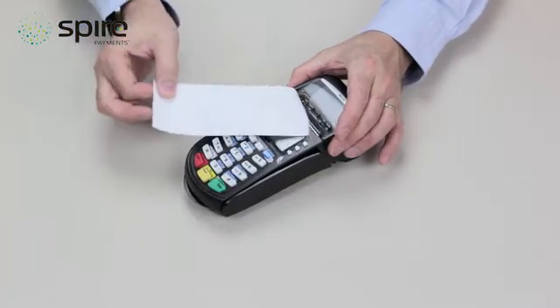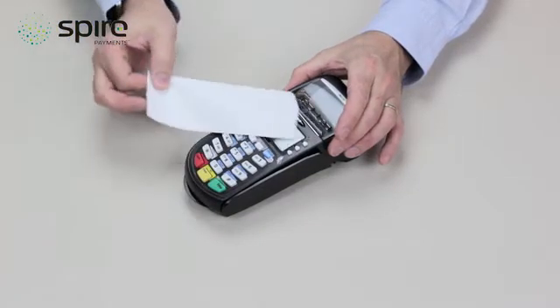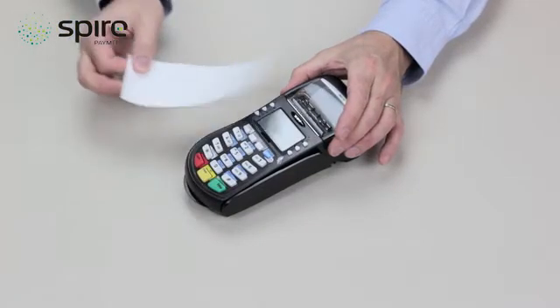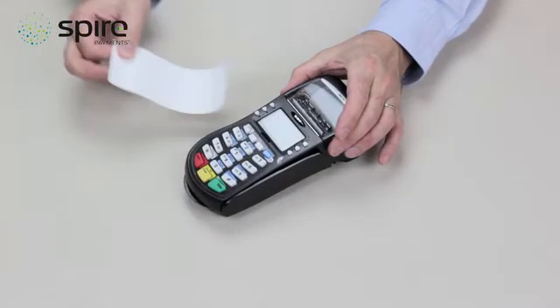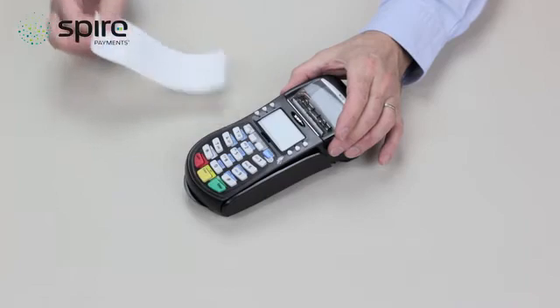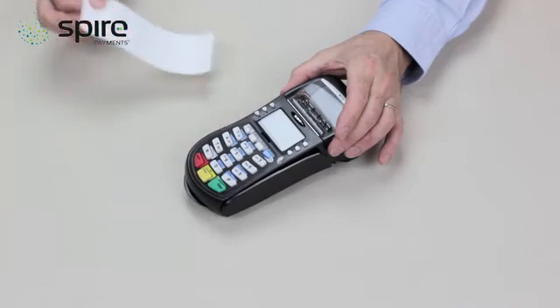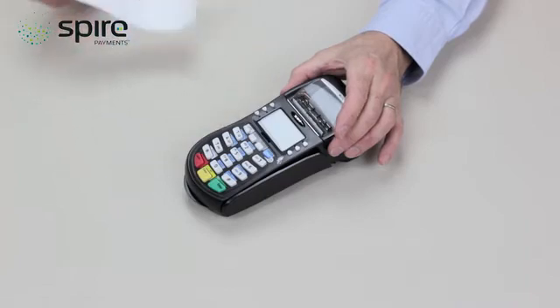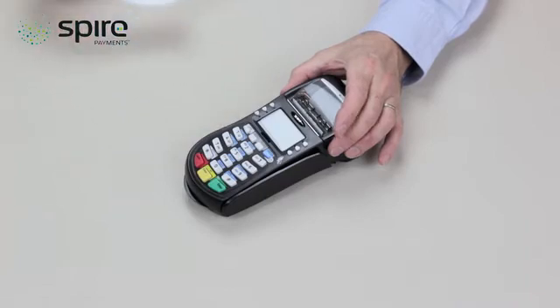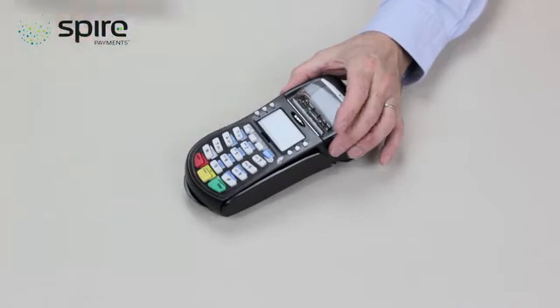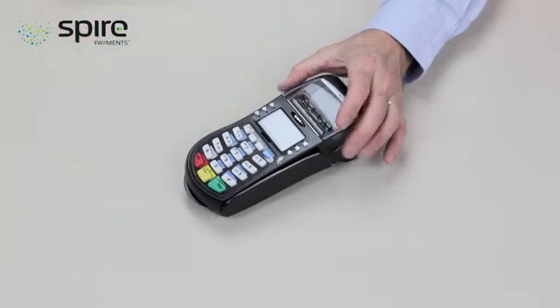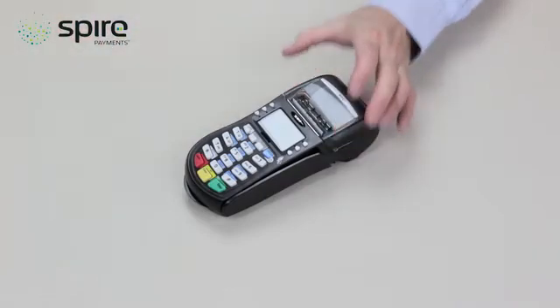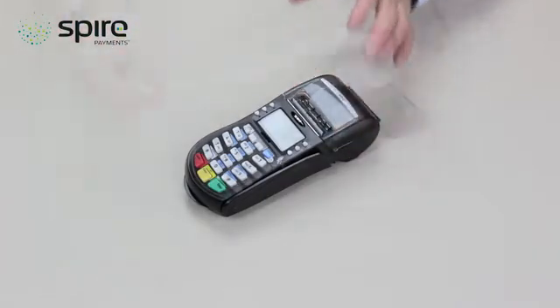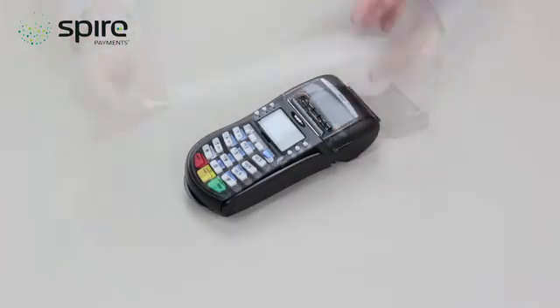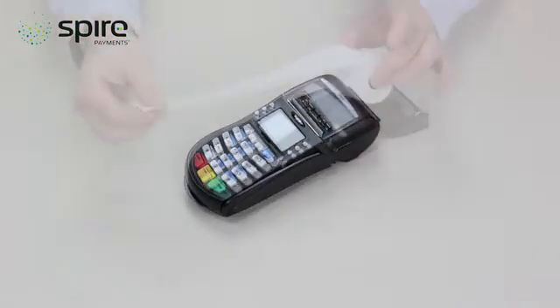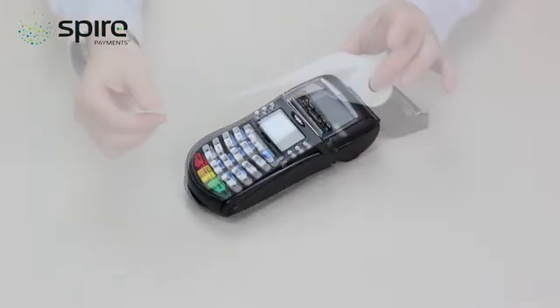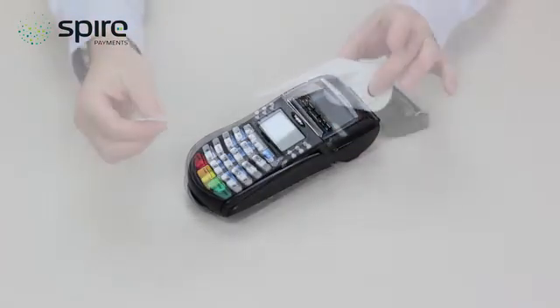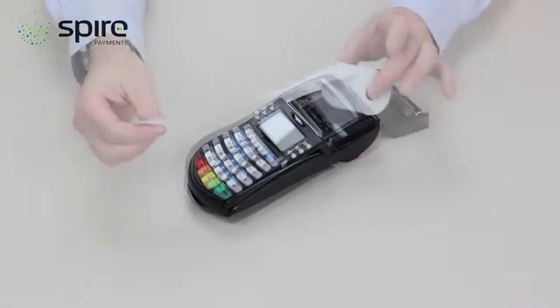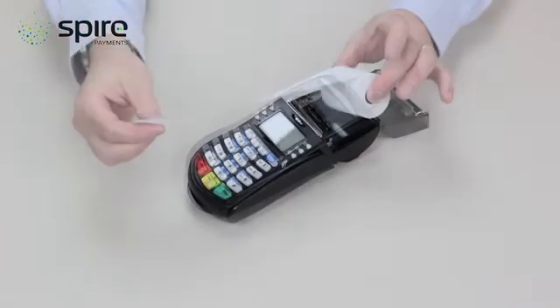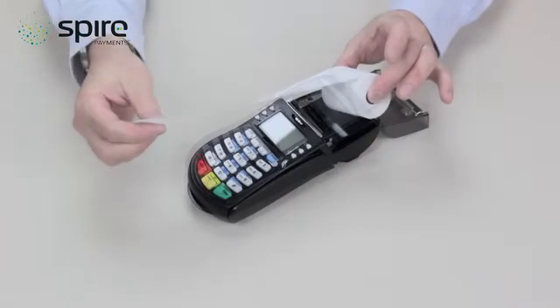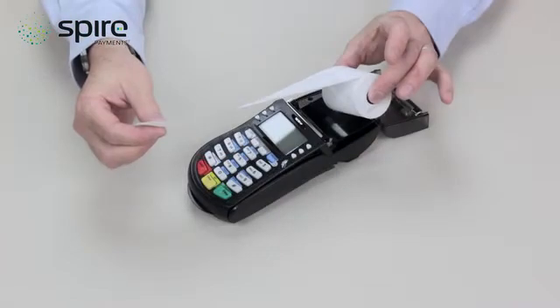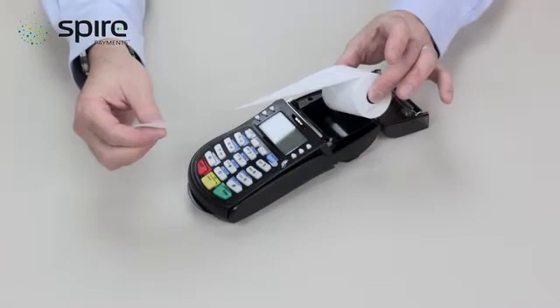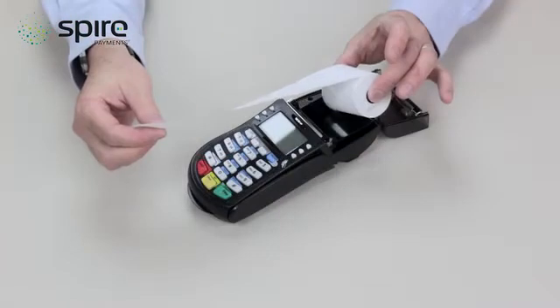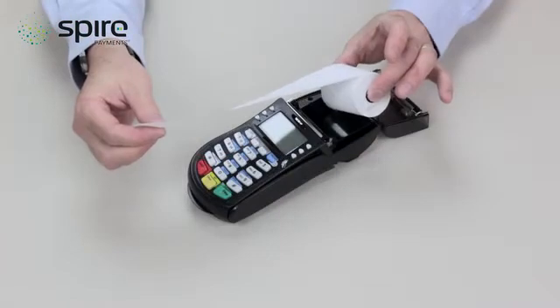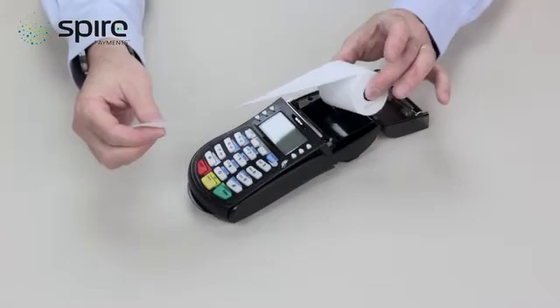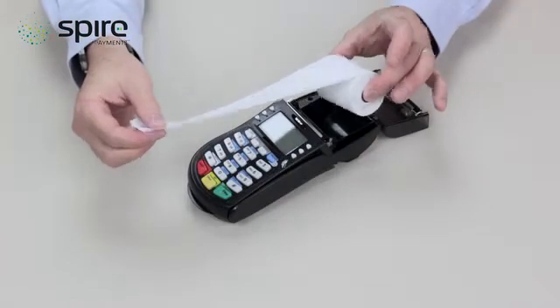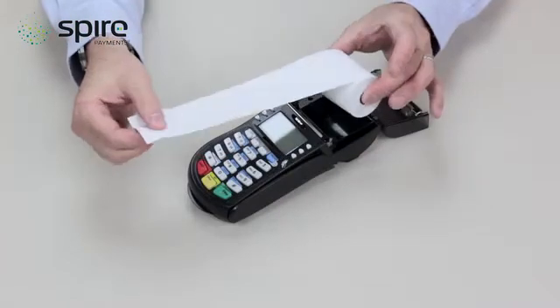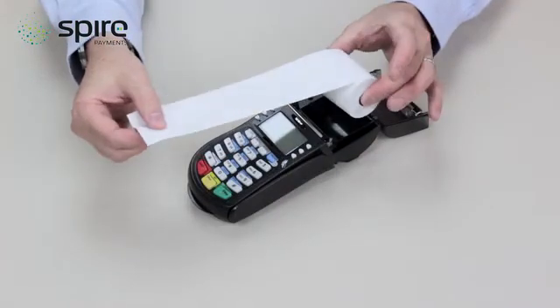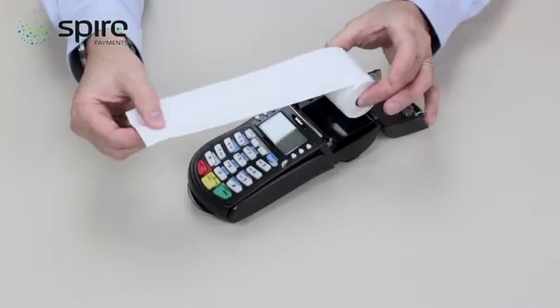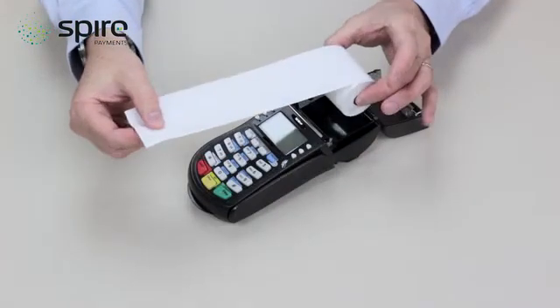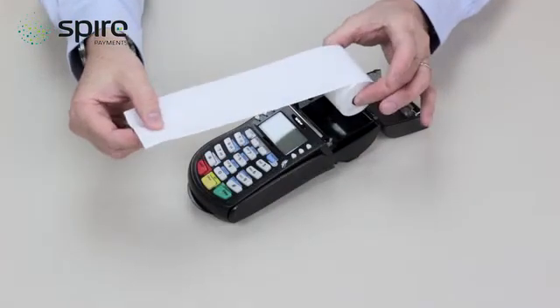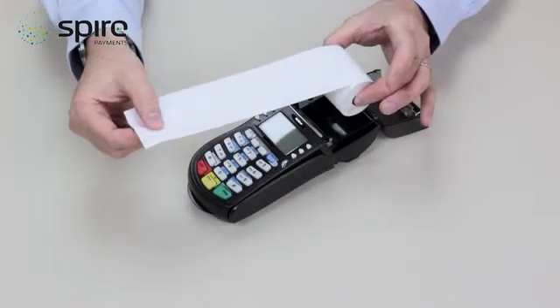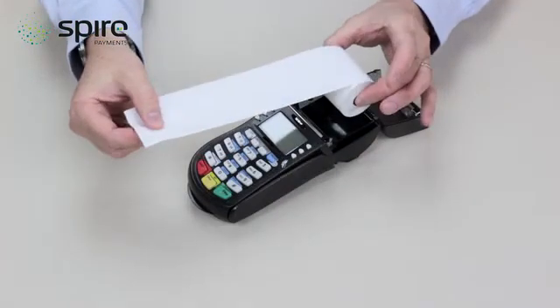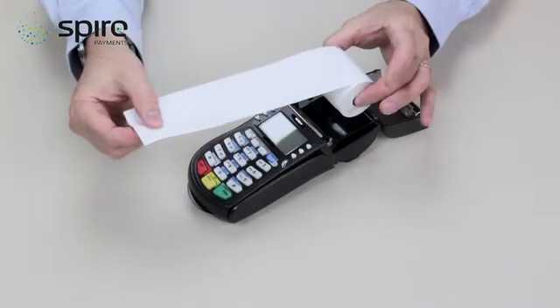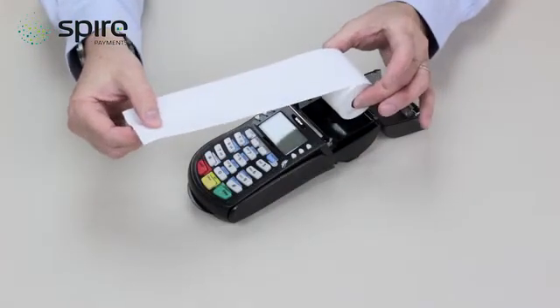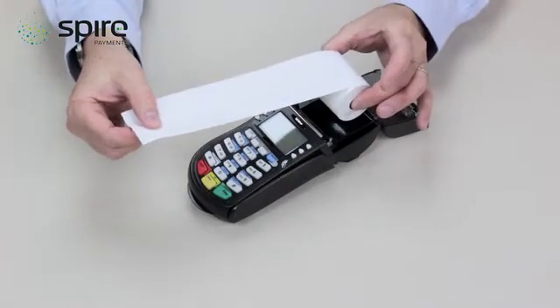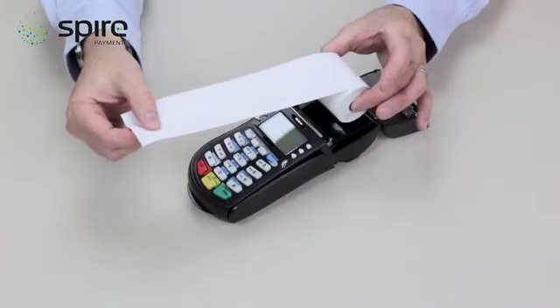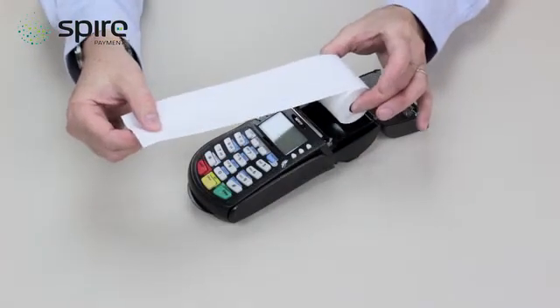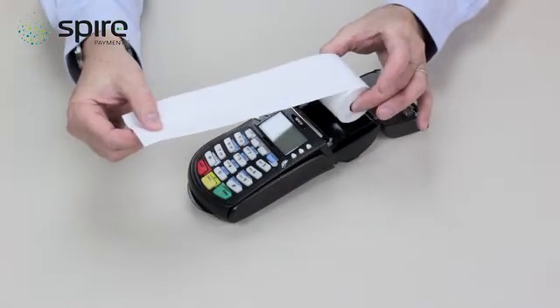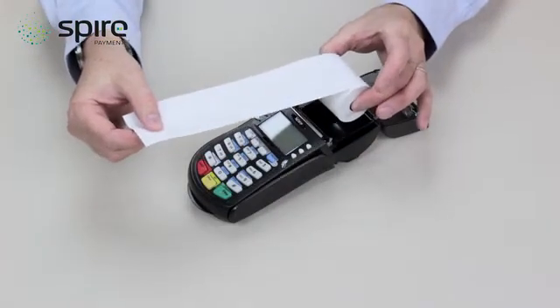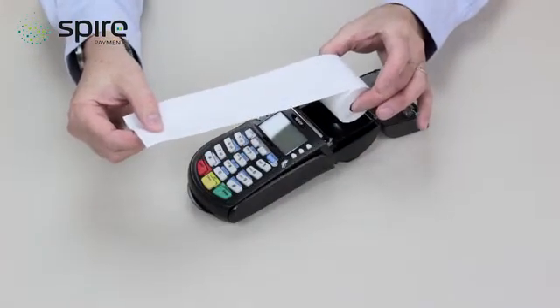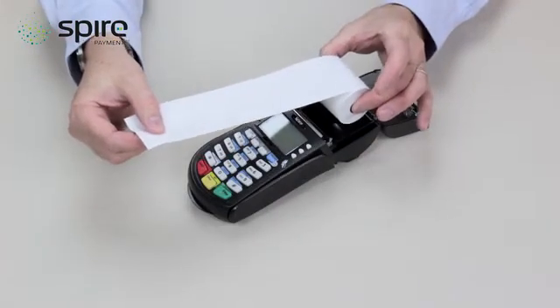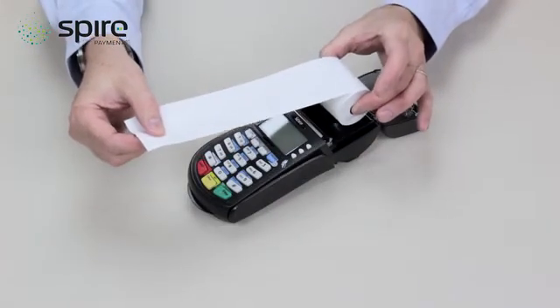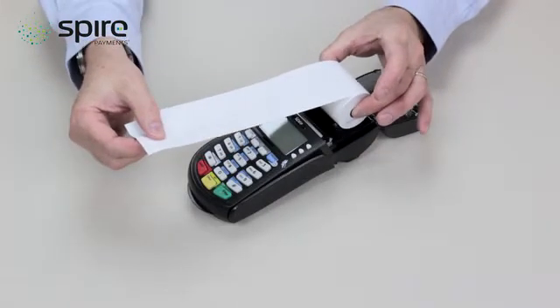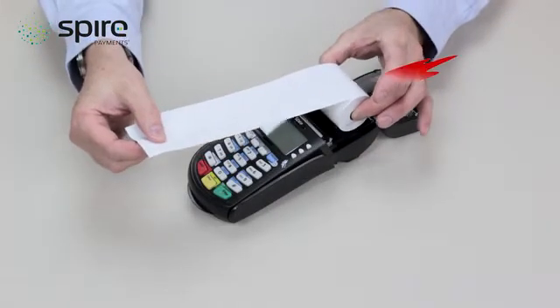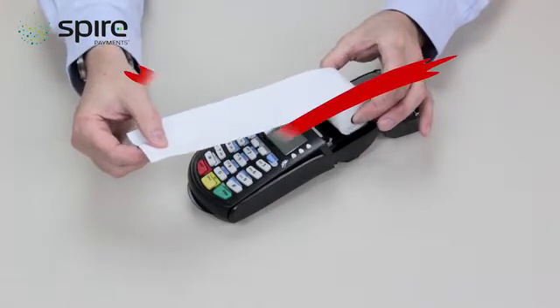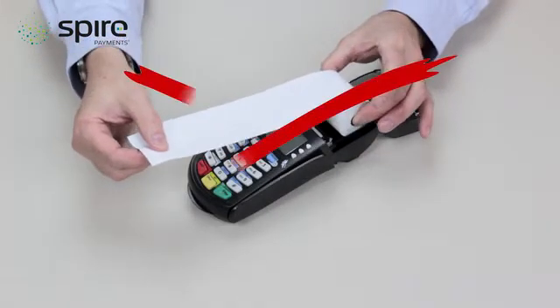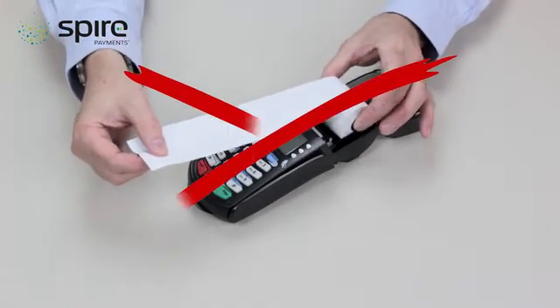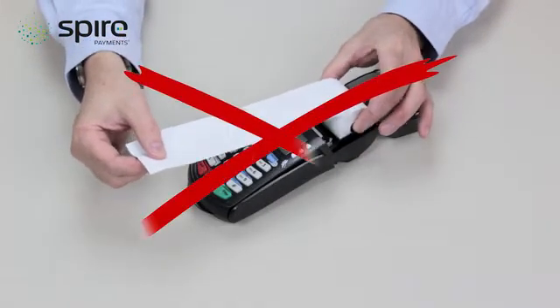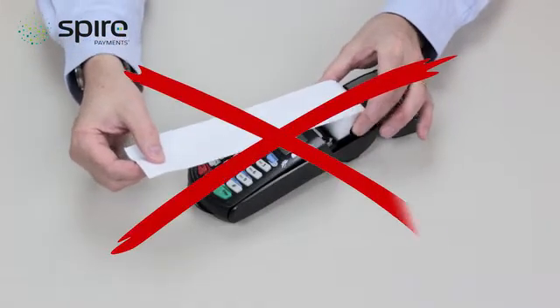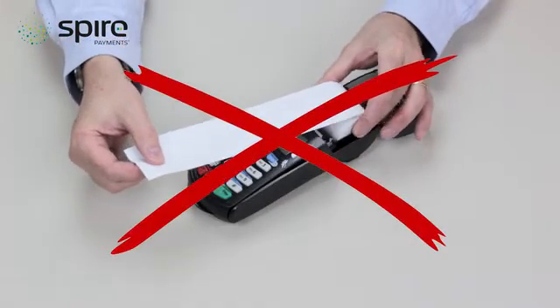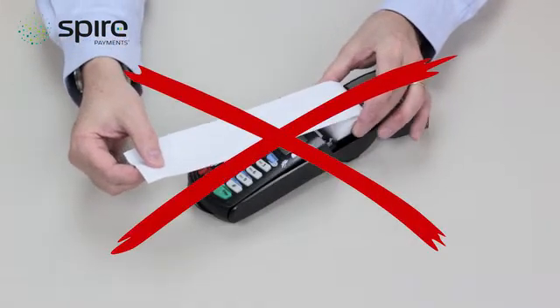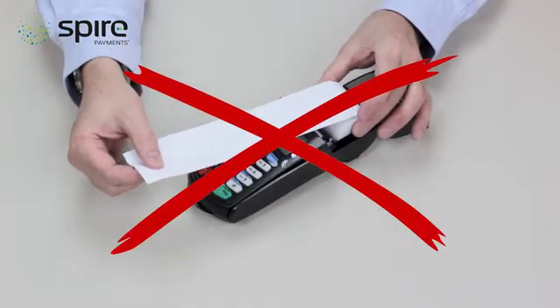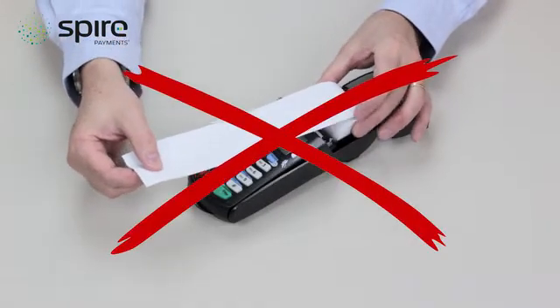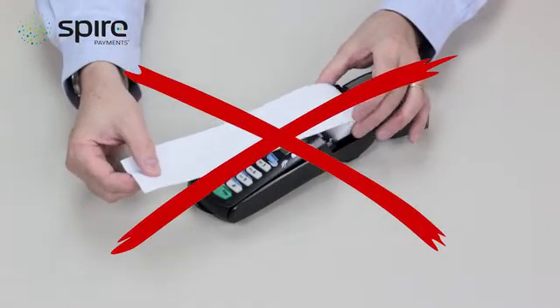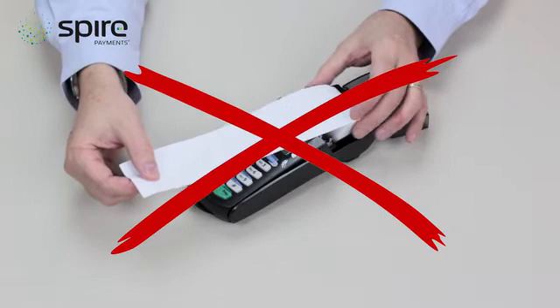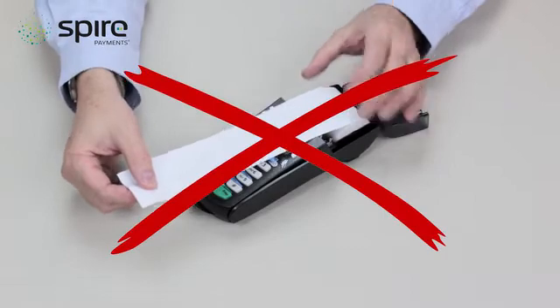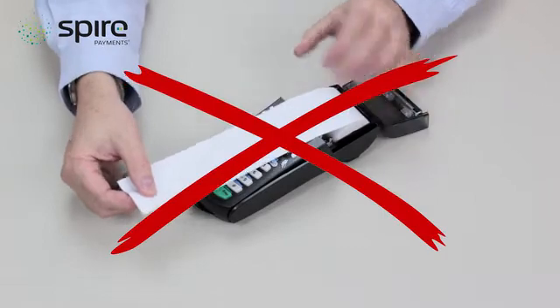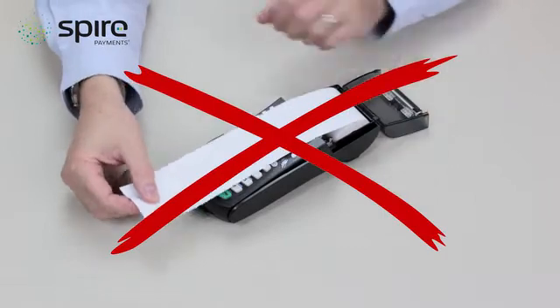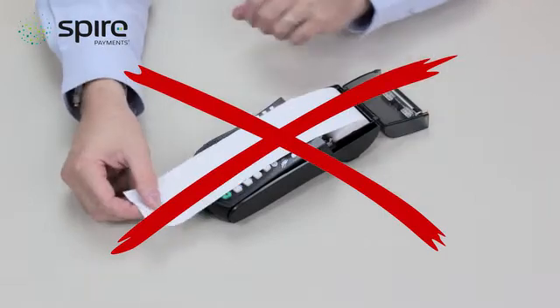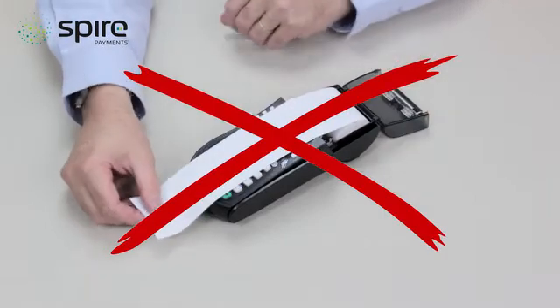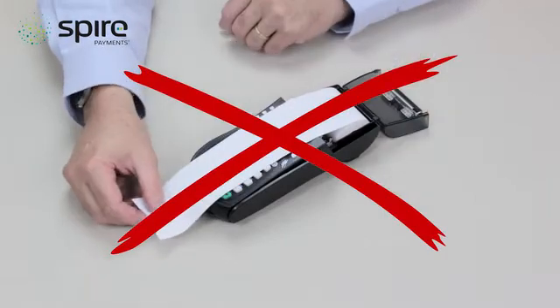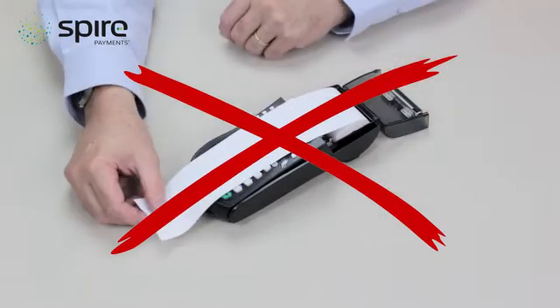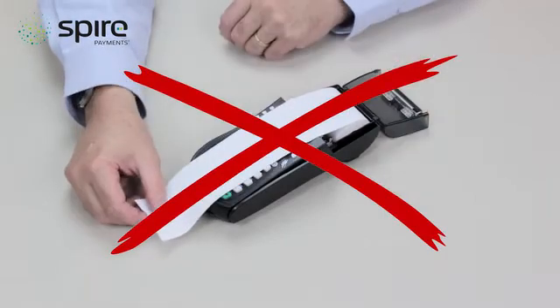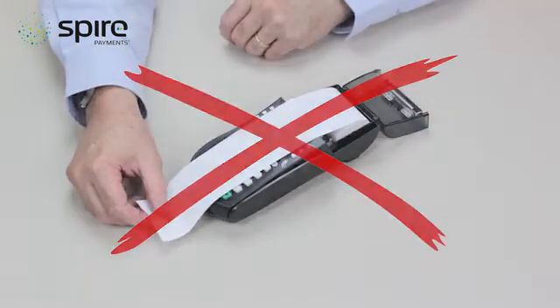Please note that if the paper is feeding from up and over the top of the roll, the receipt will print blank.